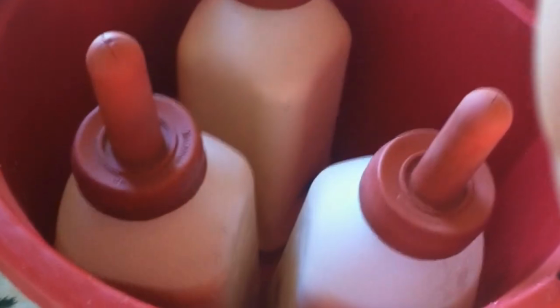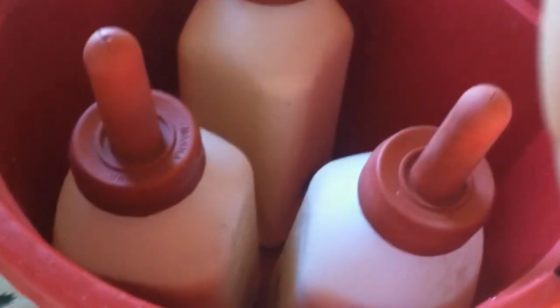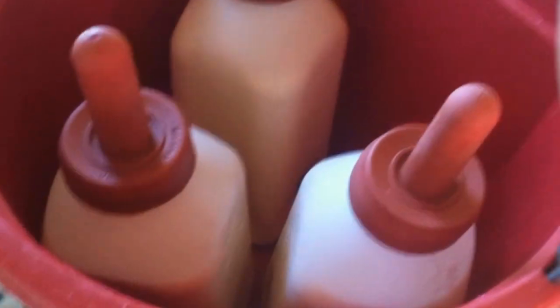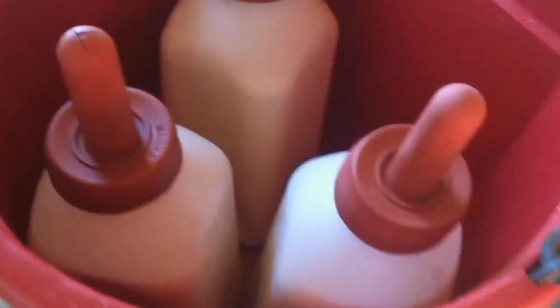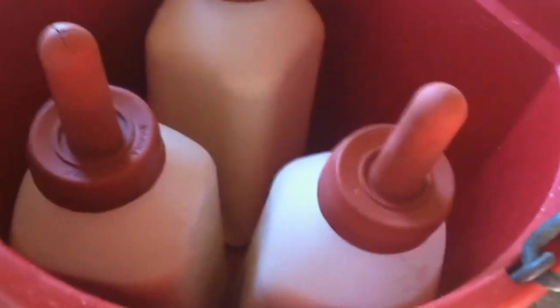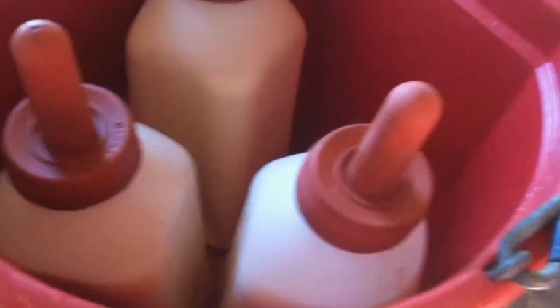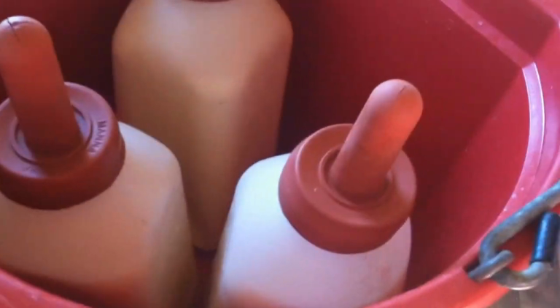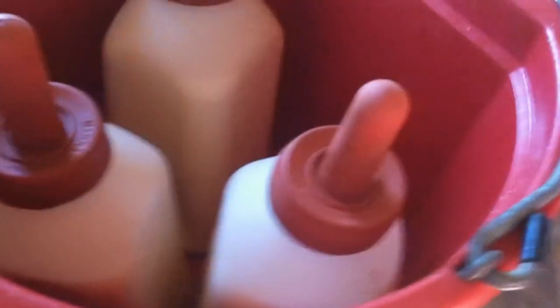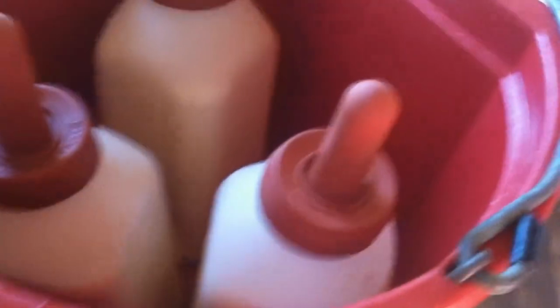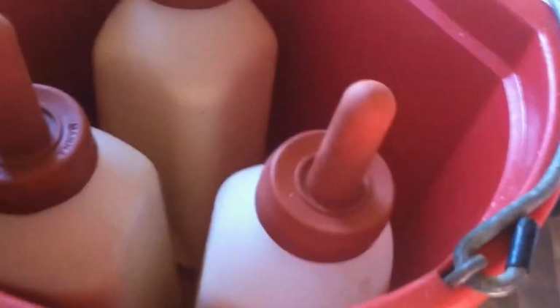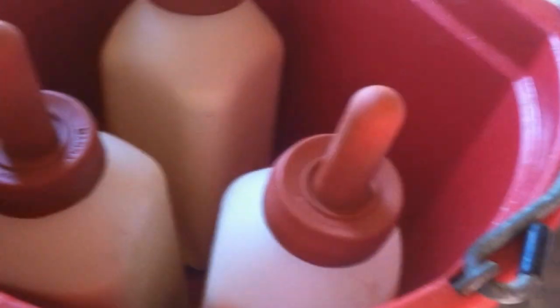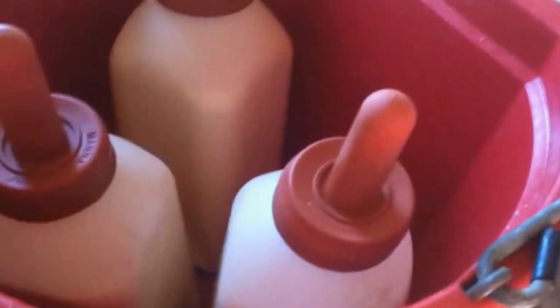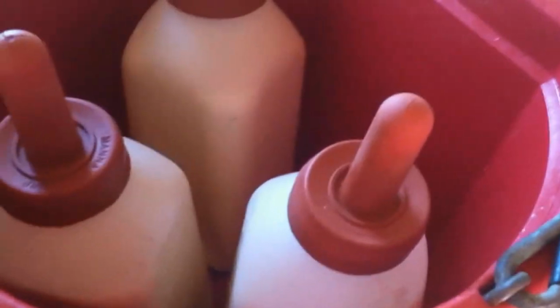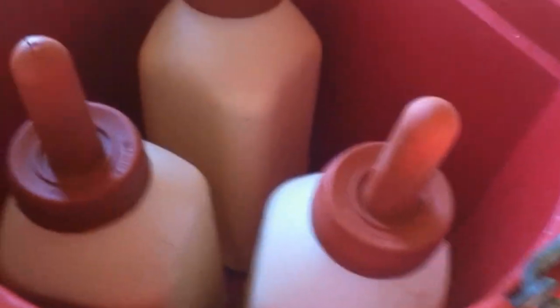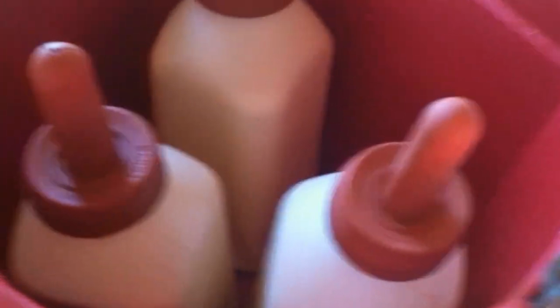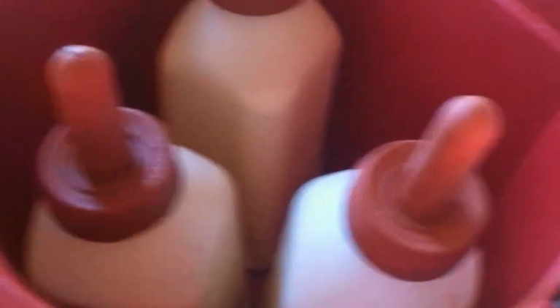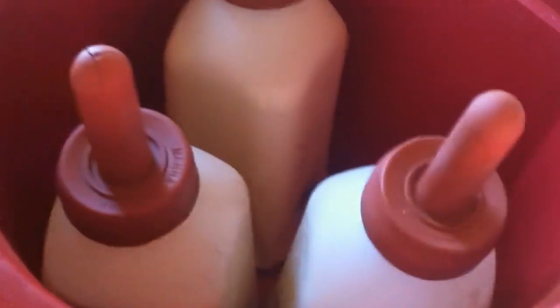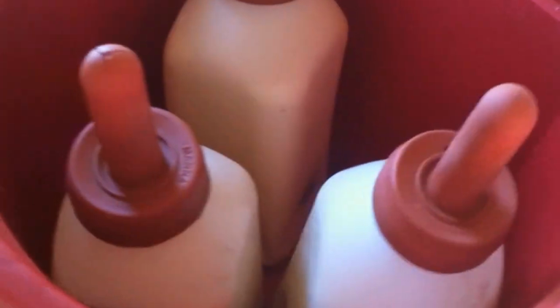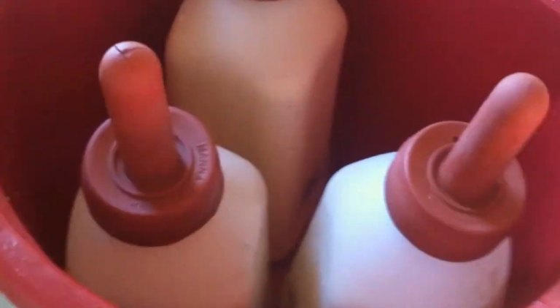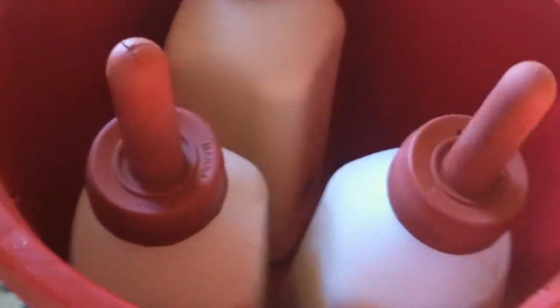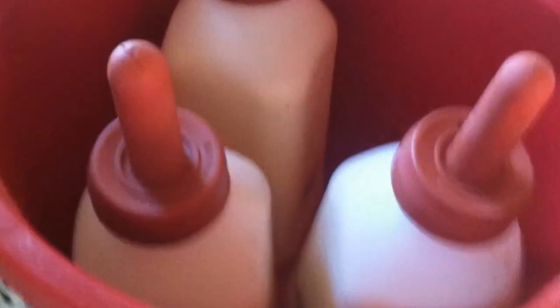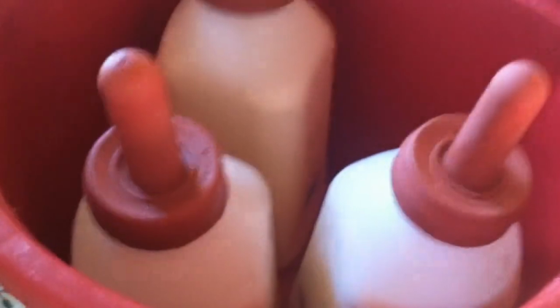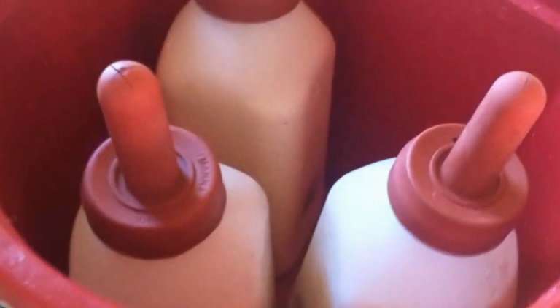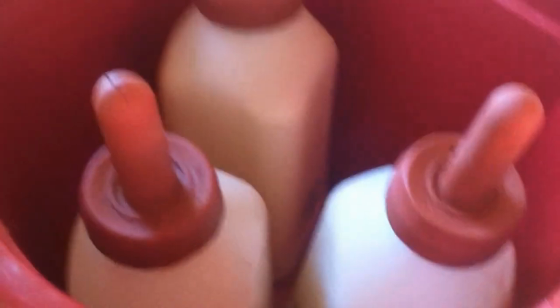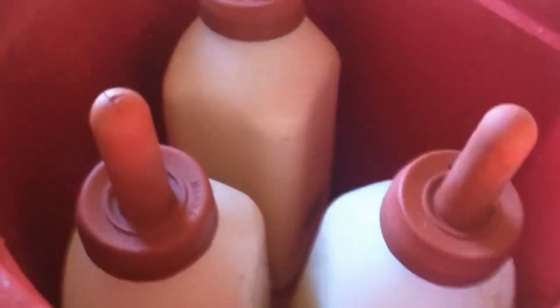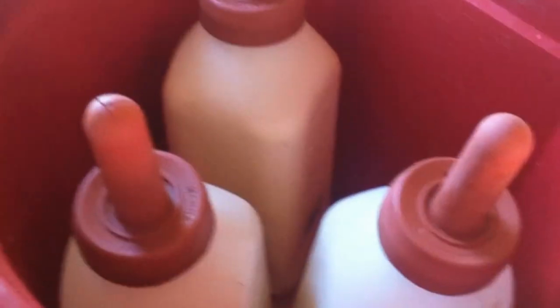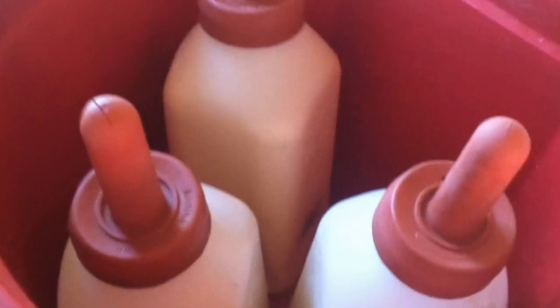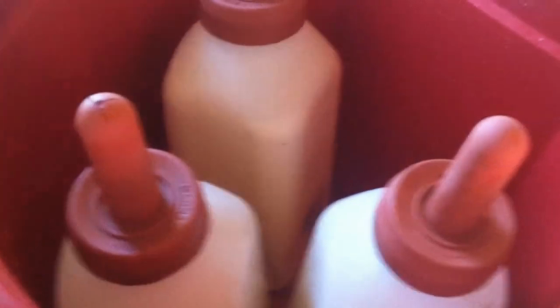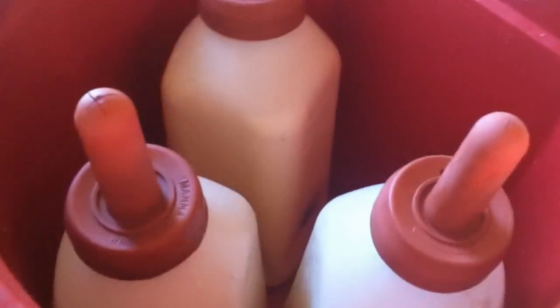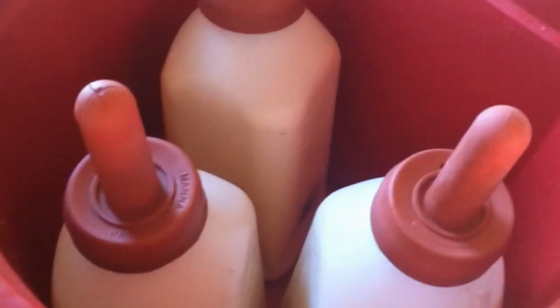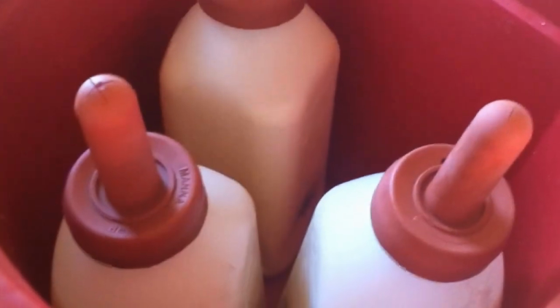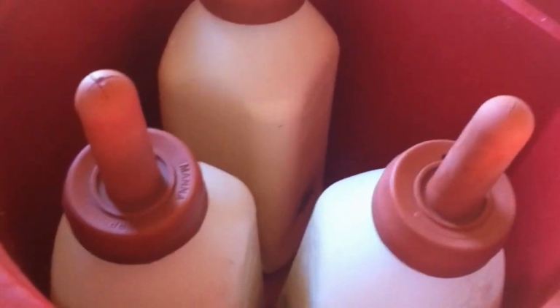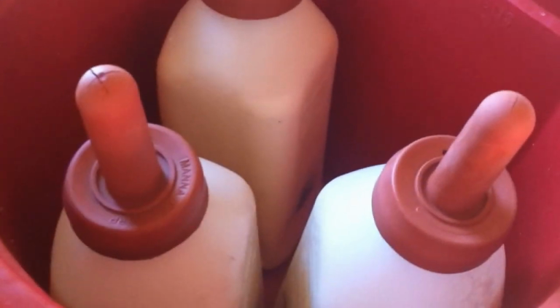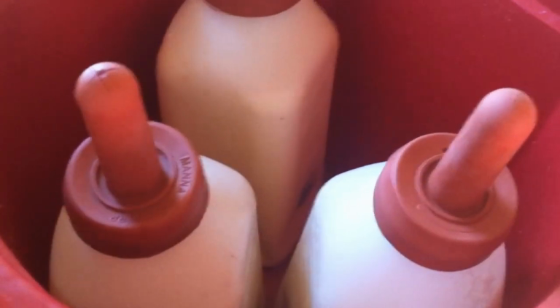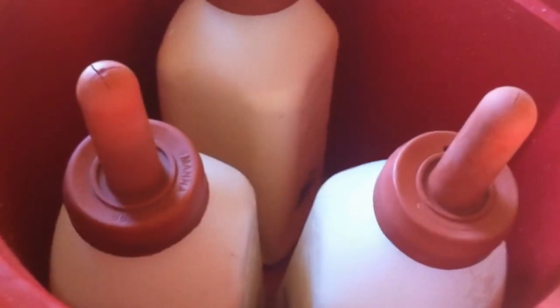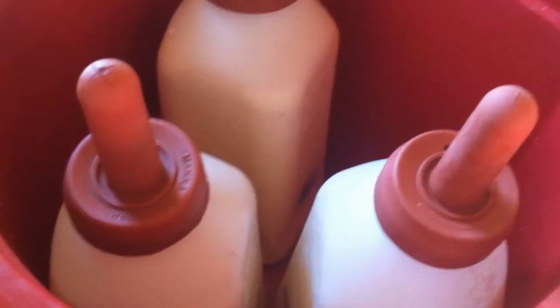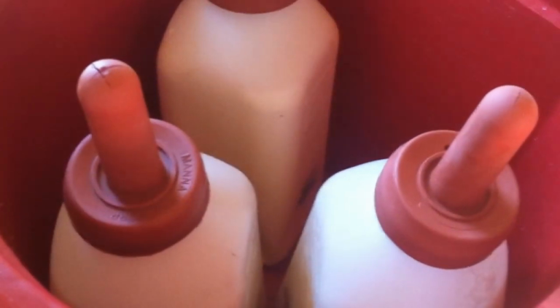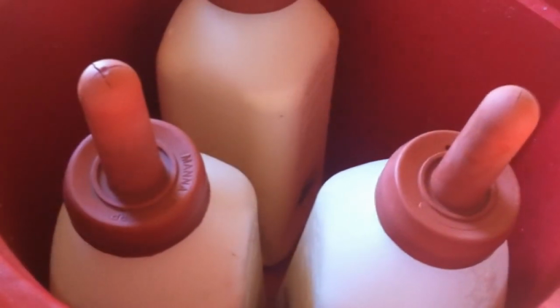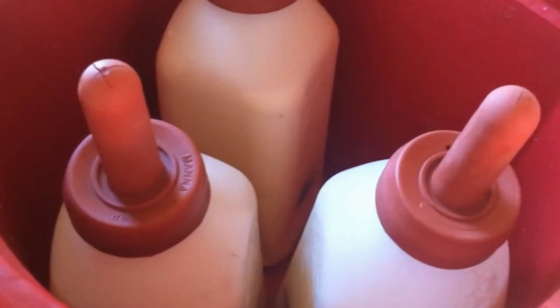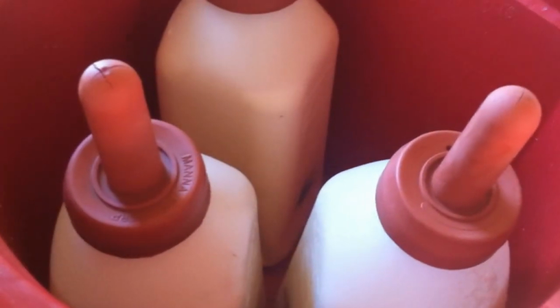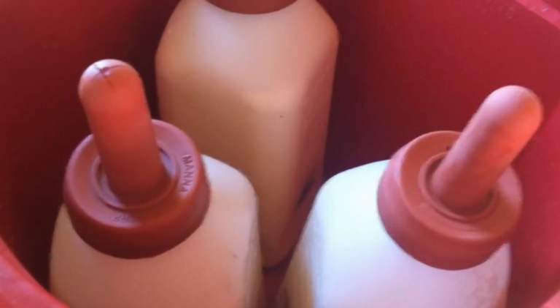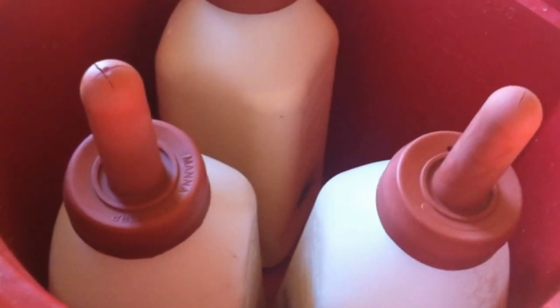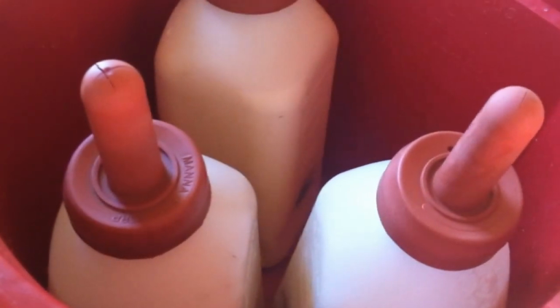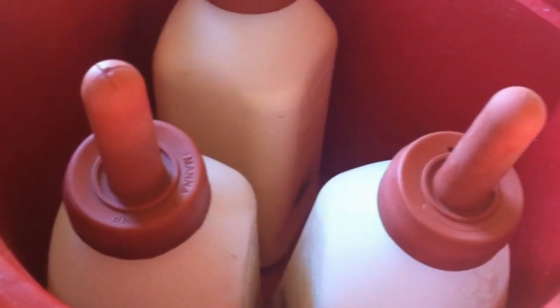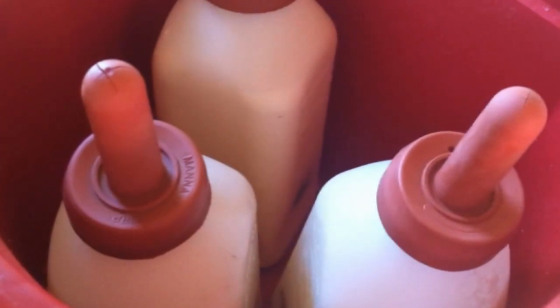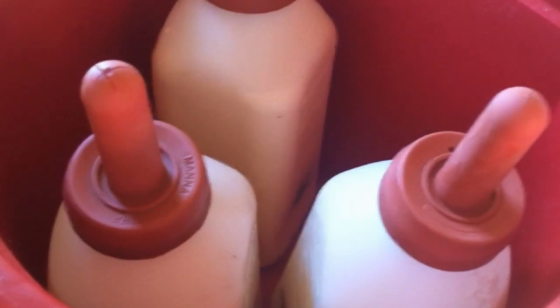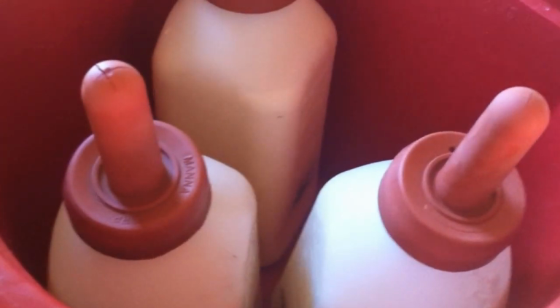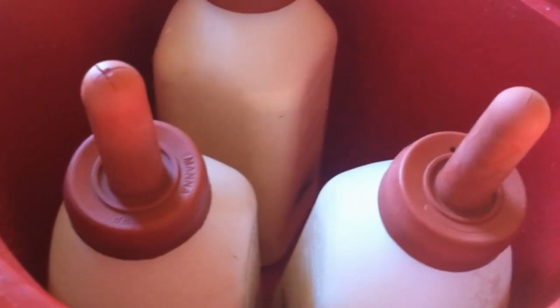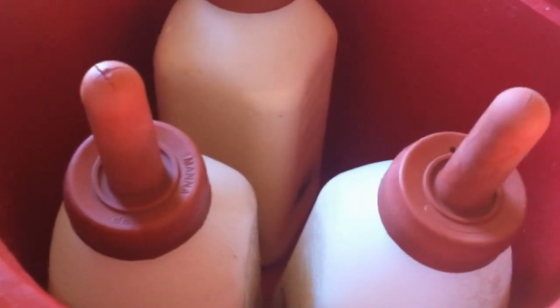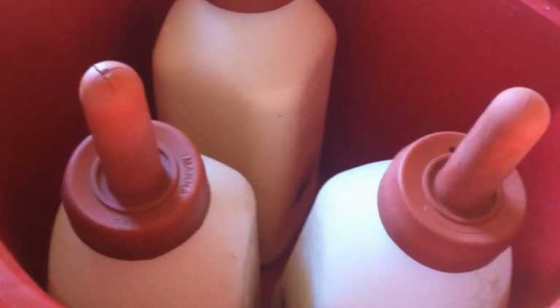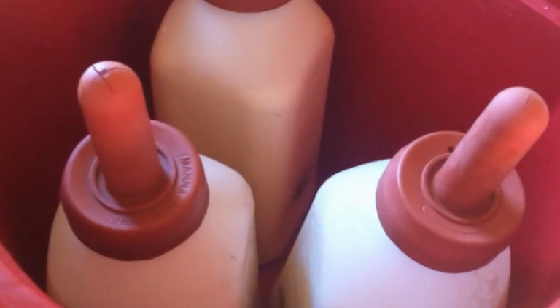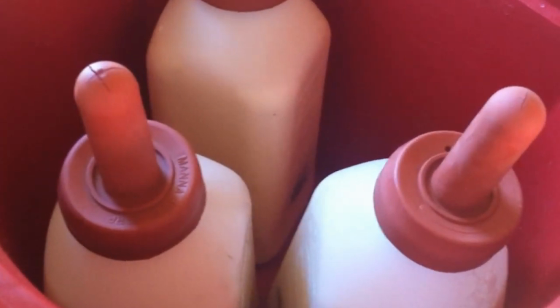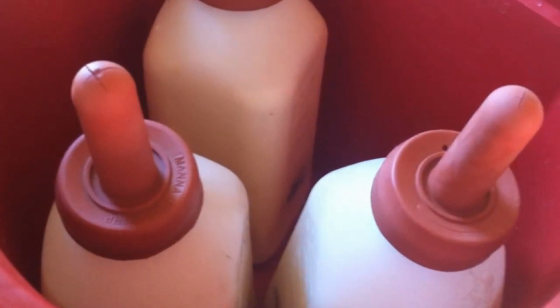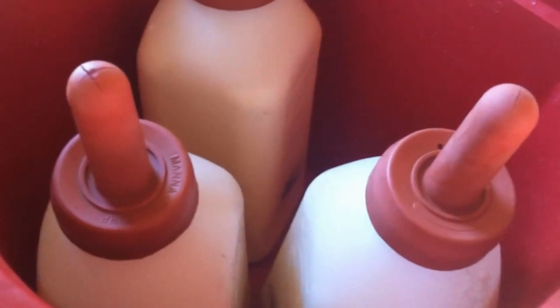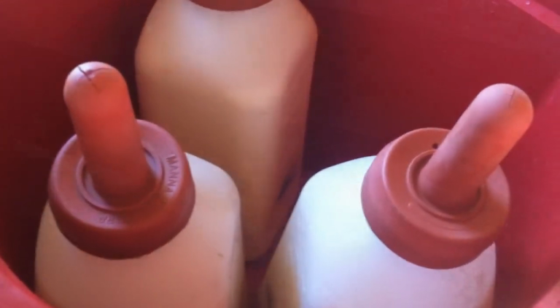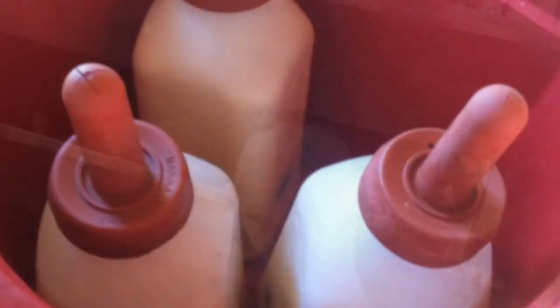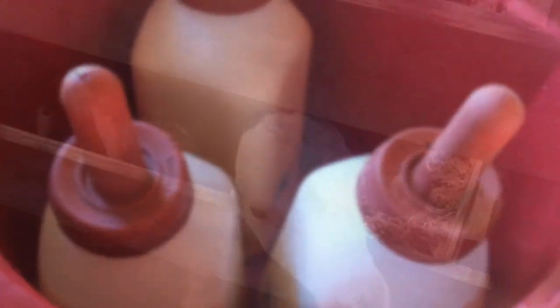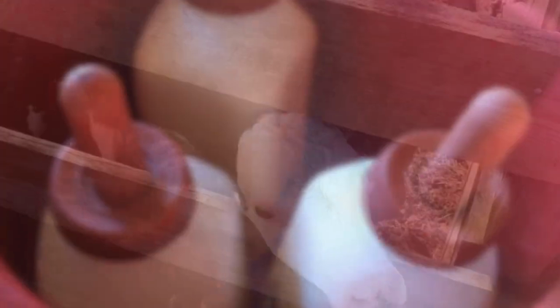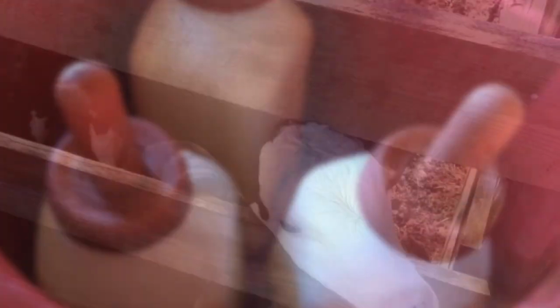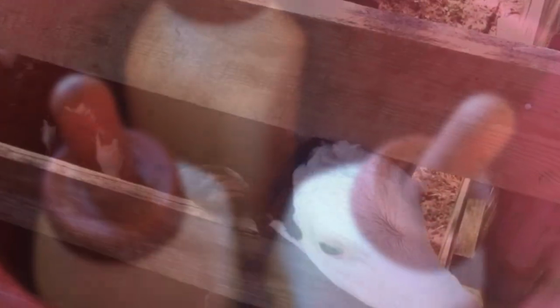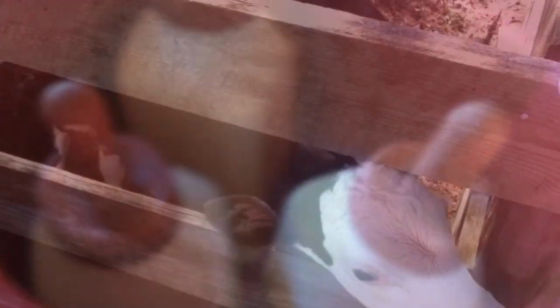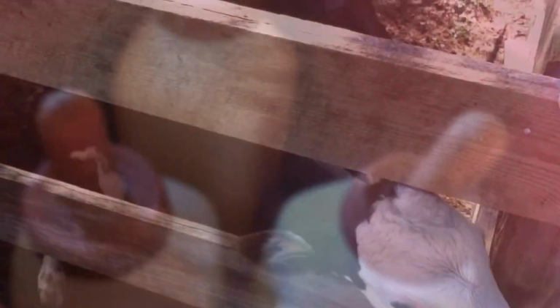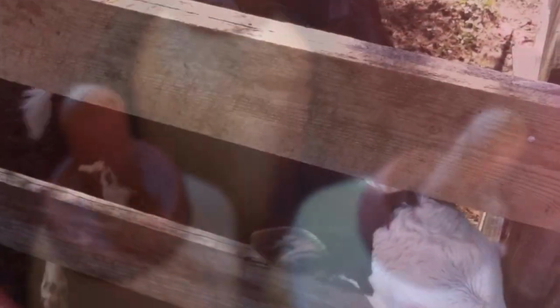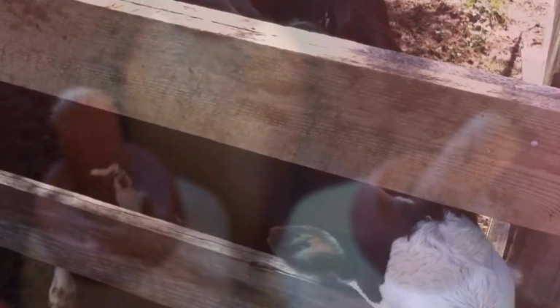We're only bottle feeding three today so it's going to be a little bit easier for me to show you. Now we're going to take it out to the calves and we're going to start feeding.